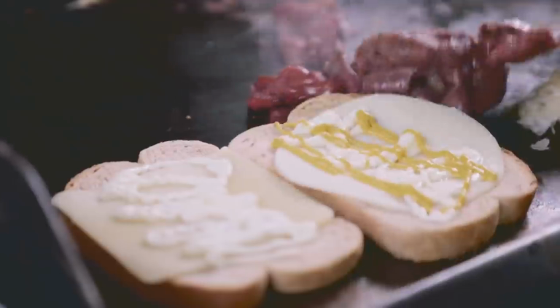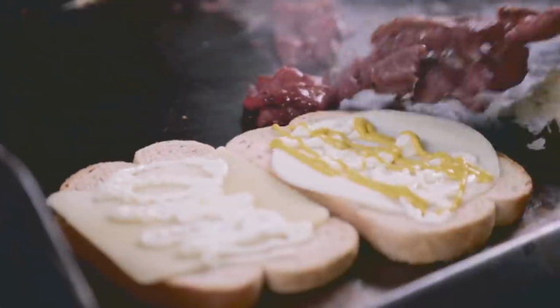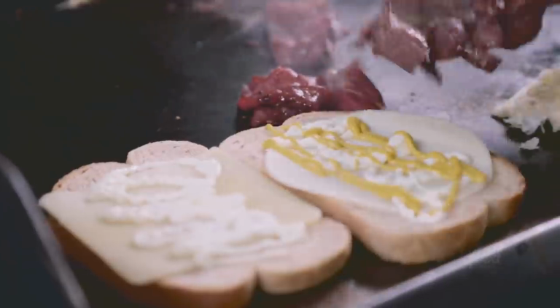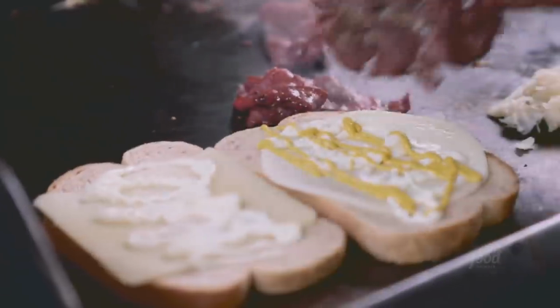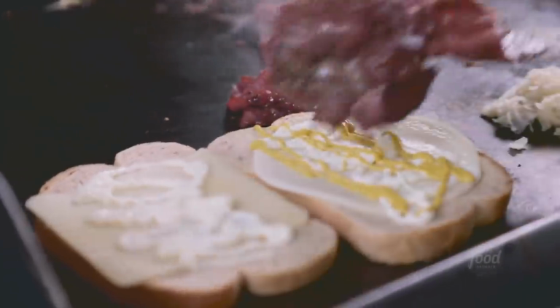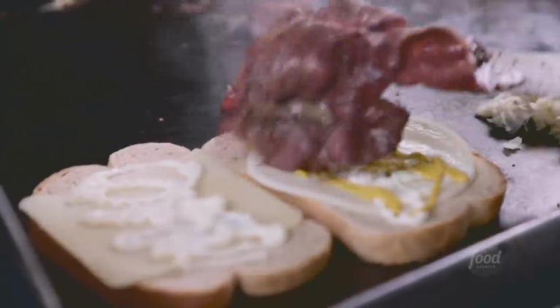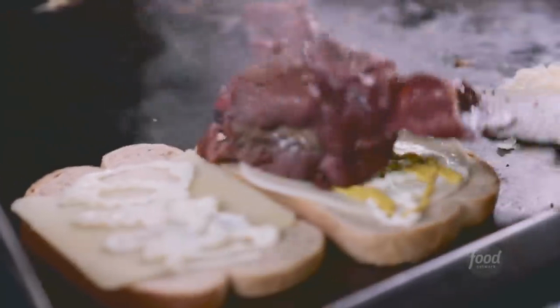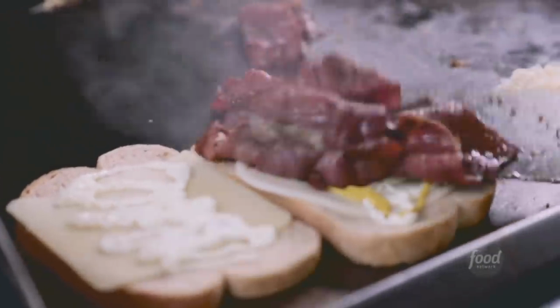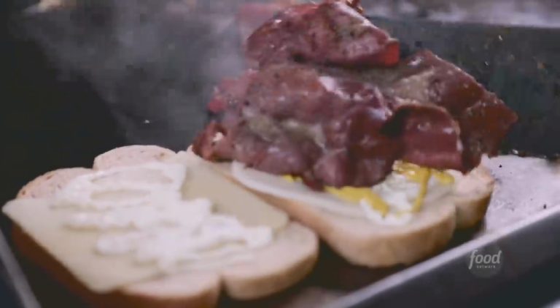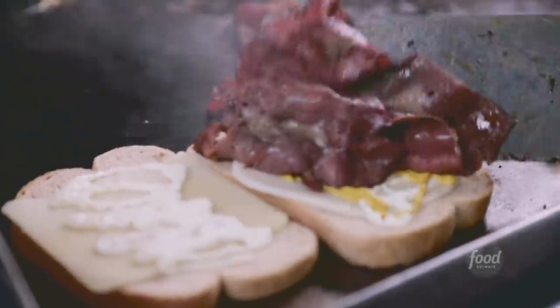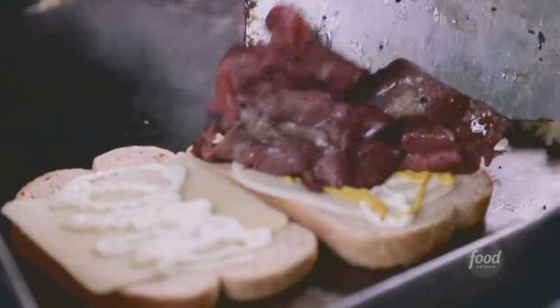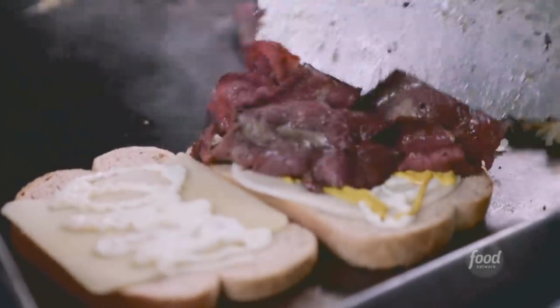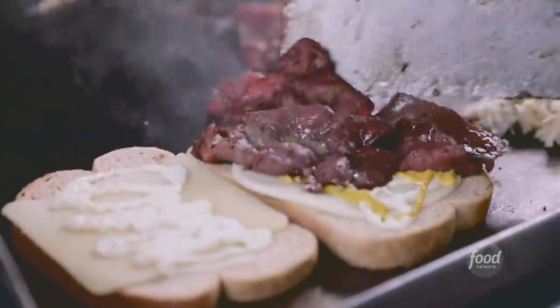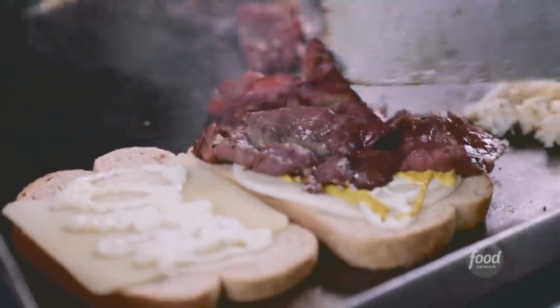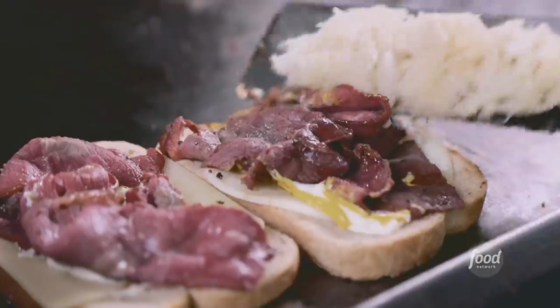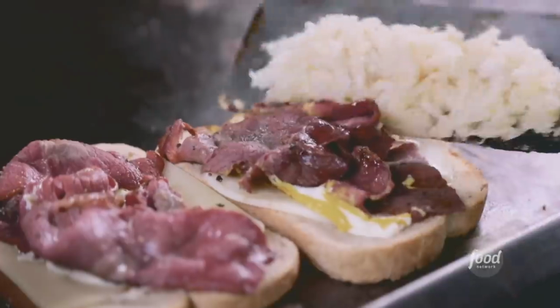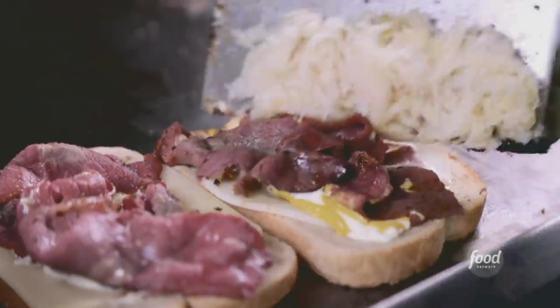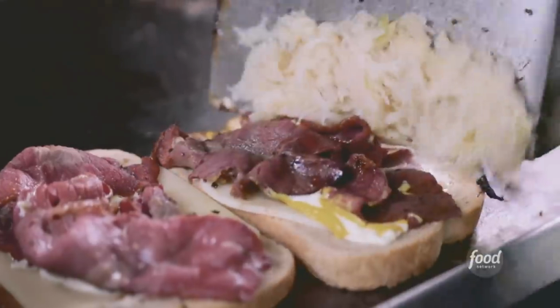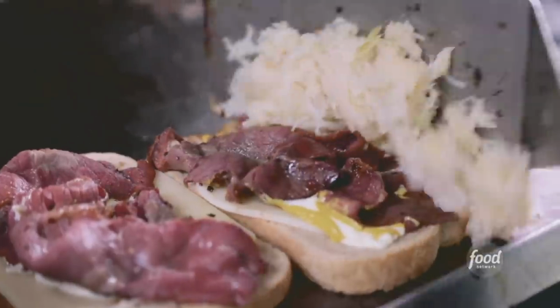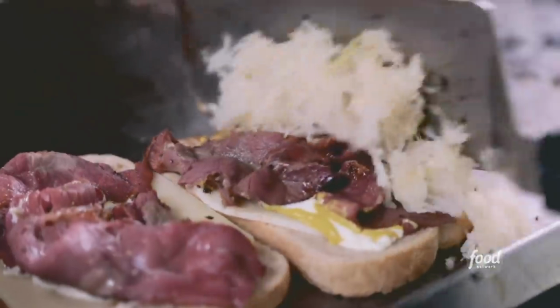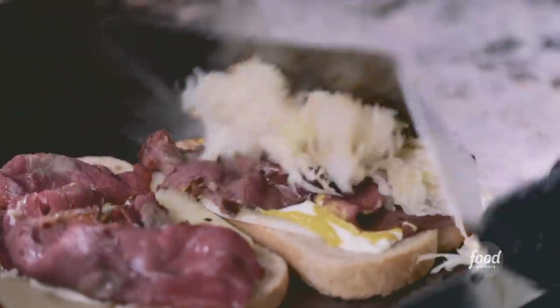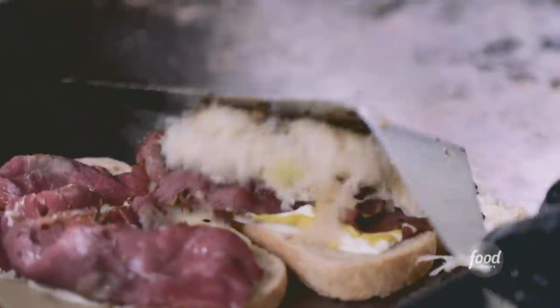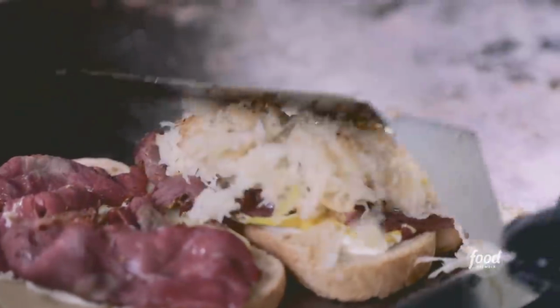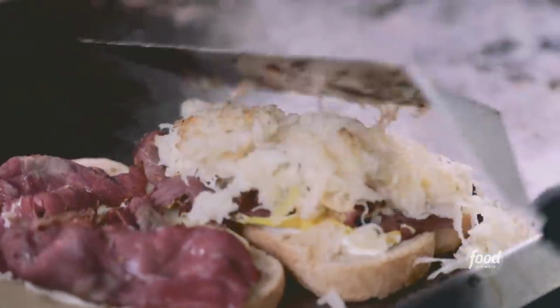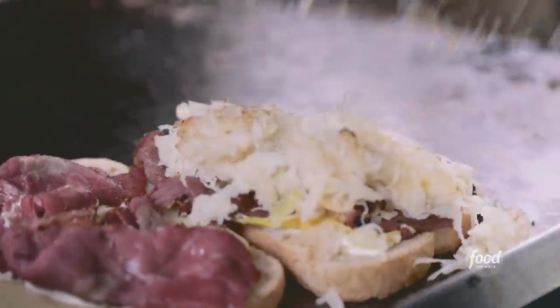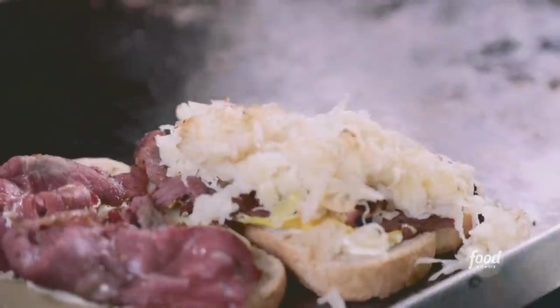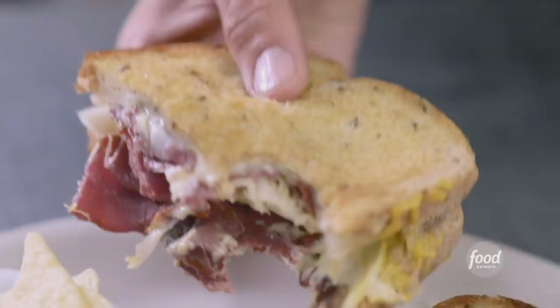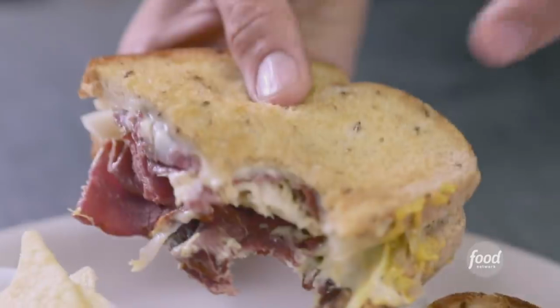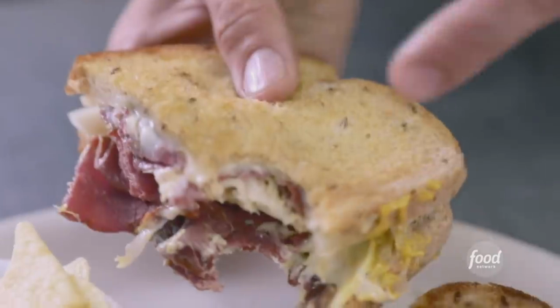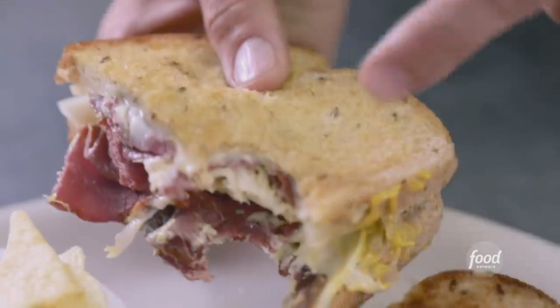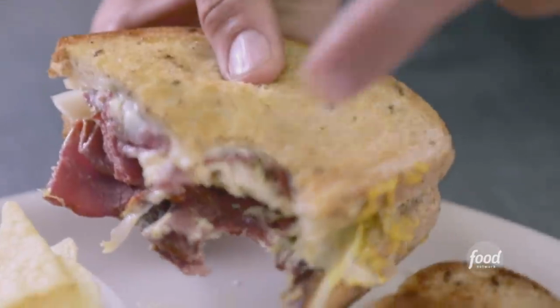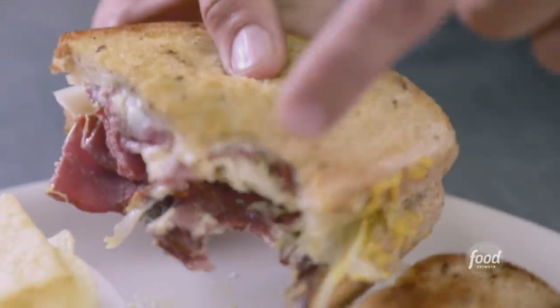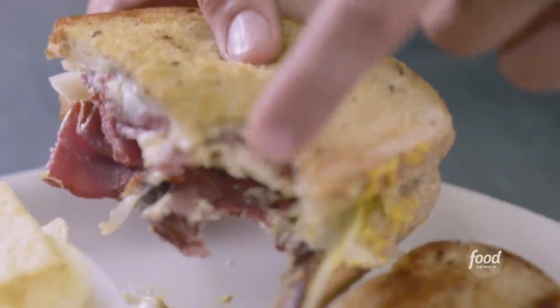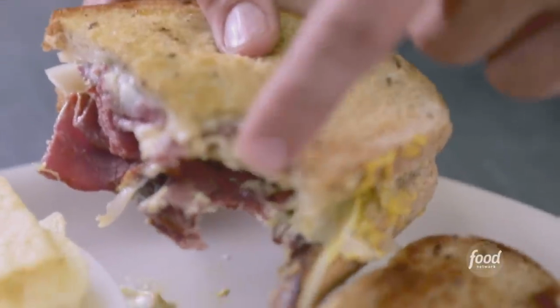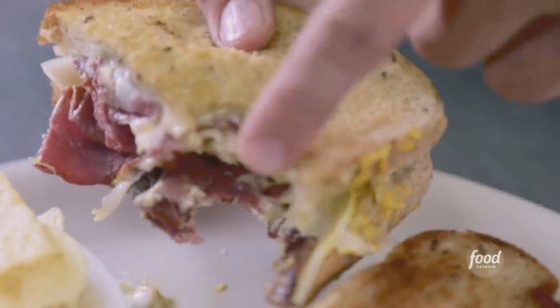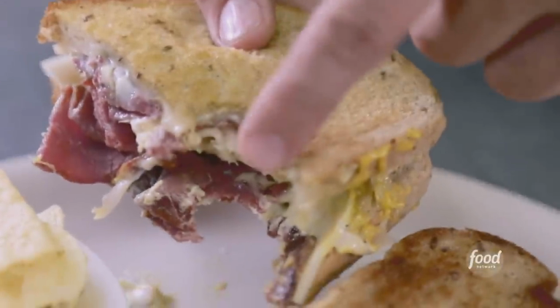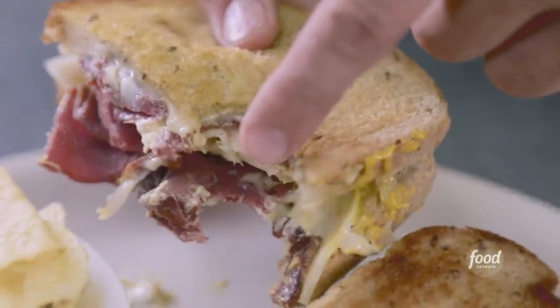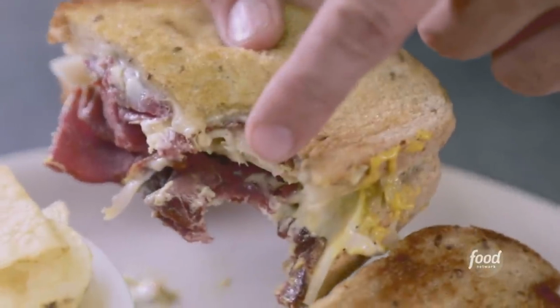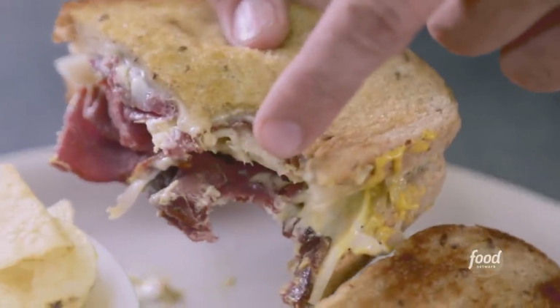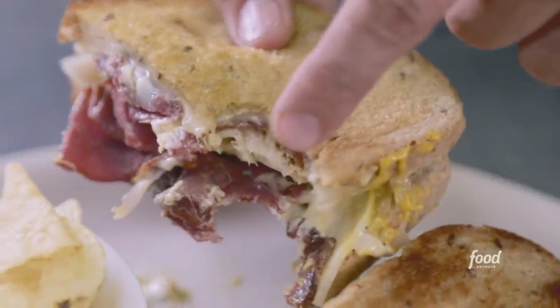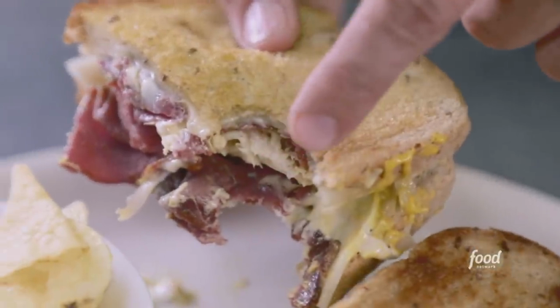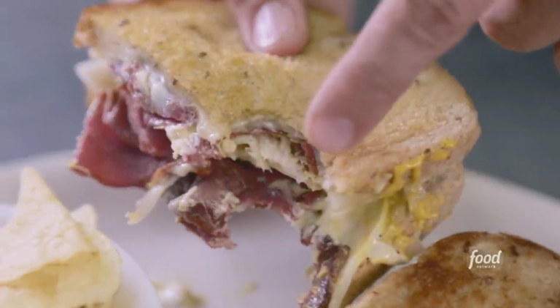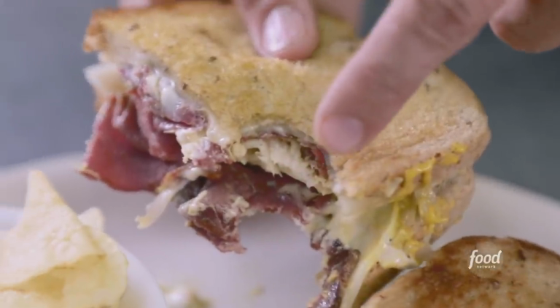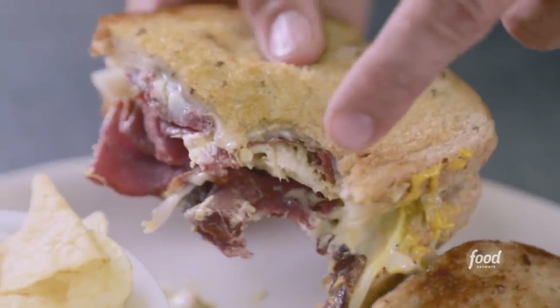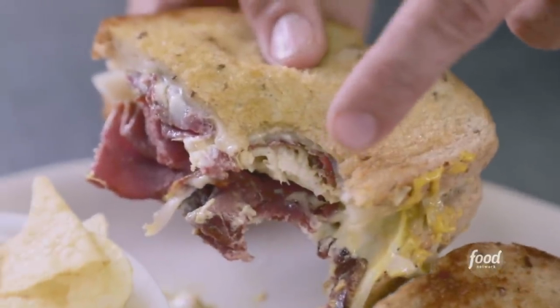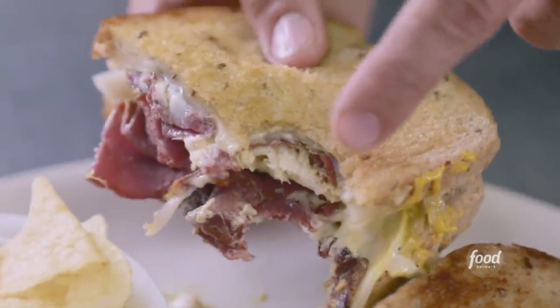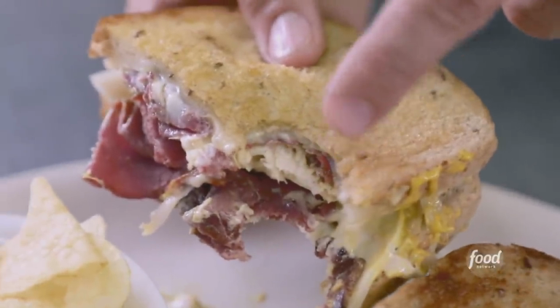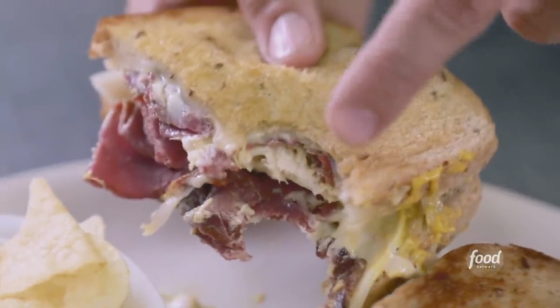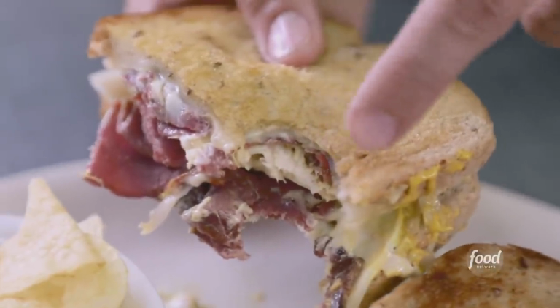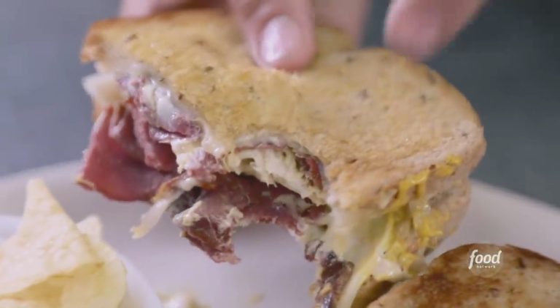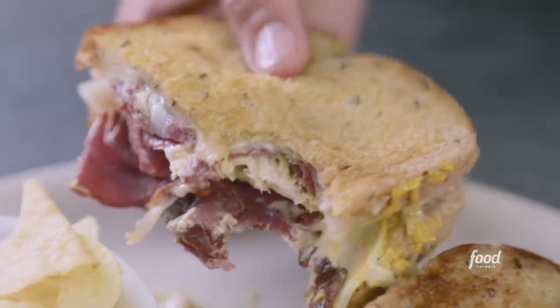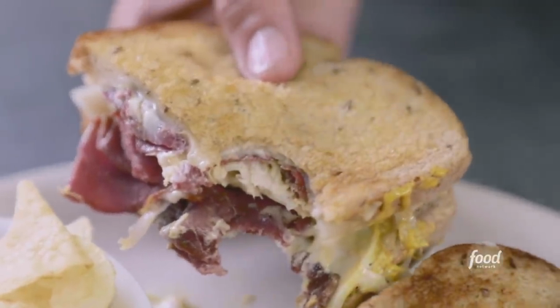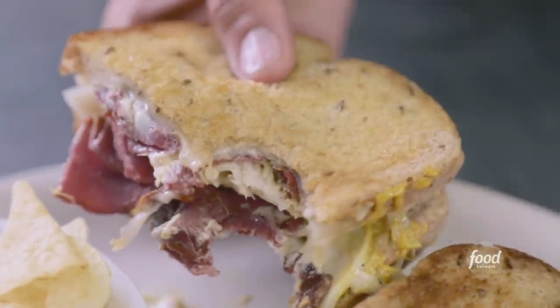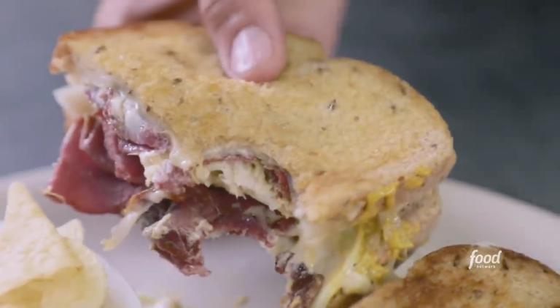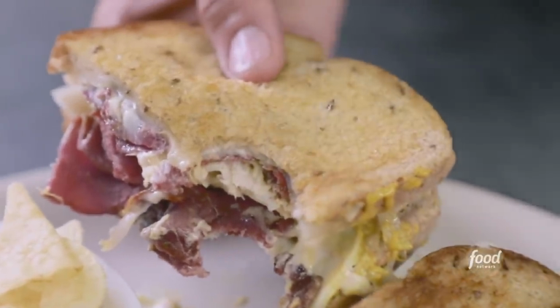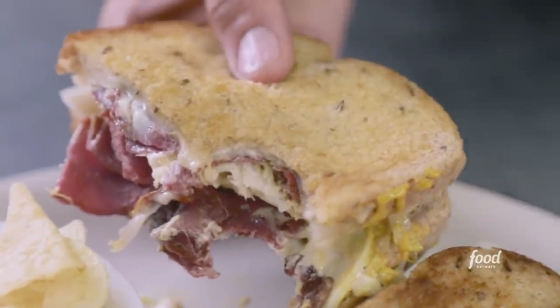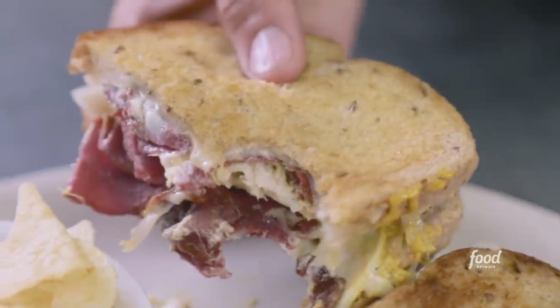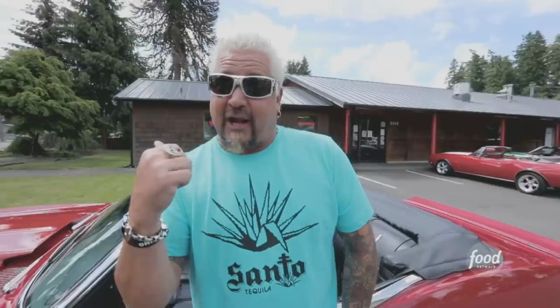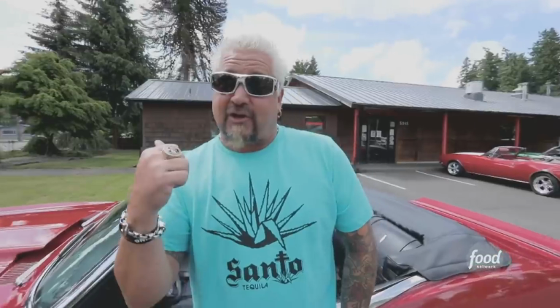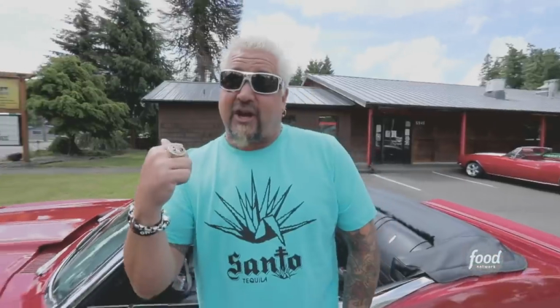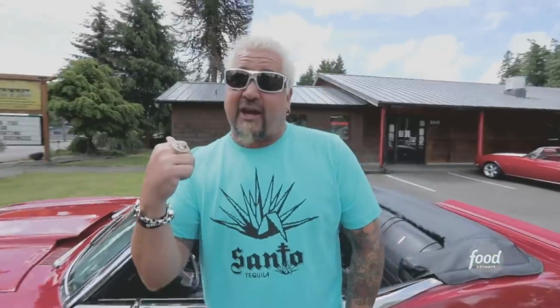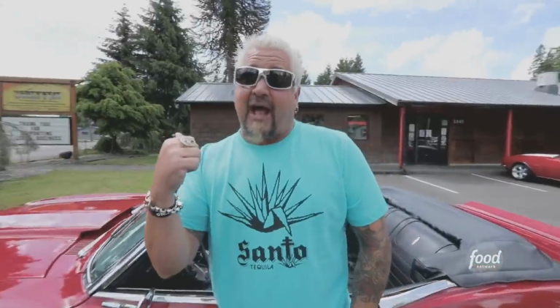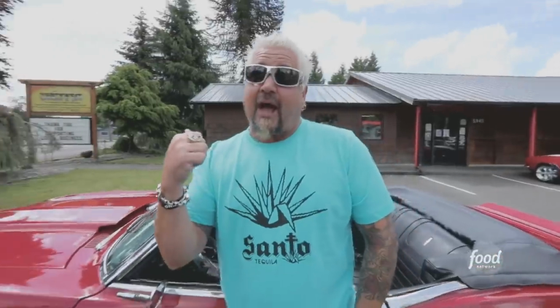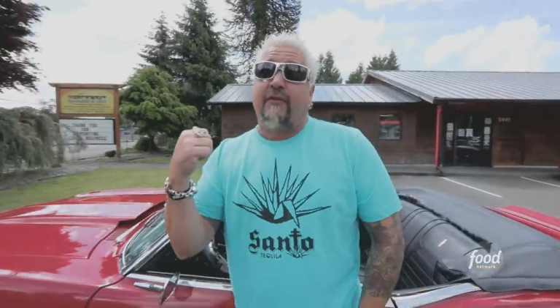But what do I always say on Triple D? Slow down and take a look around. What's going on inside and the food they're making — that's the real deal. You gotta check it out.